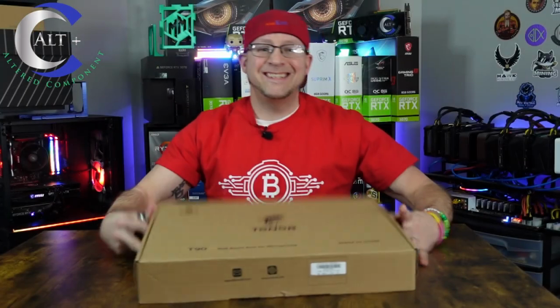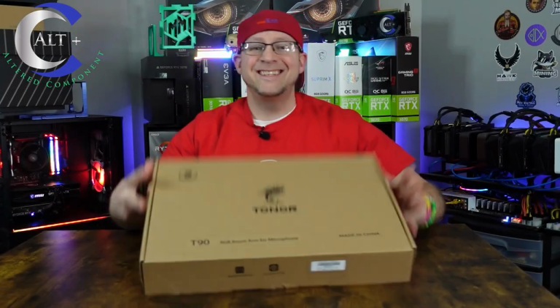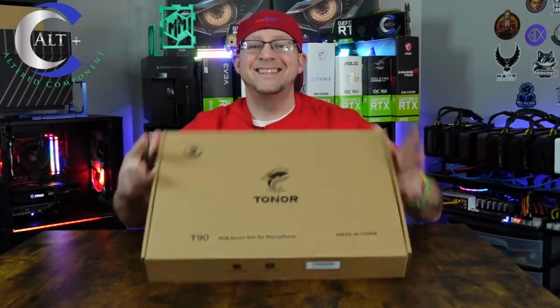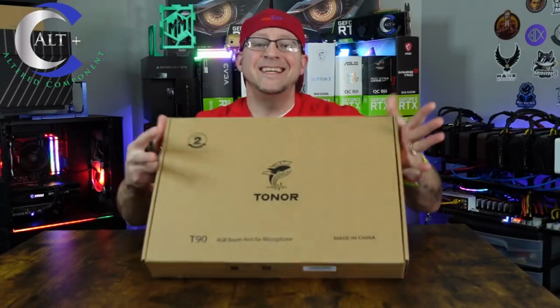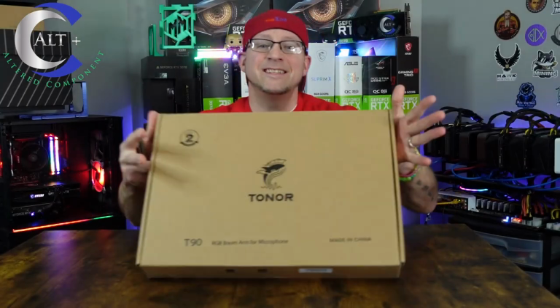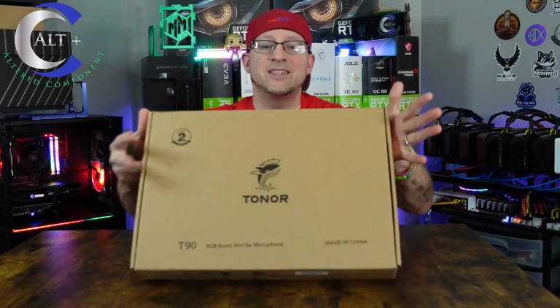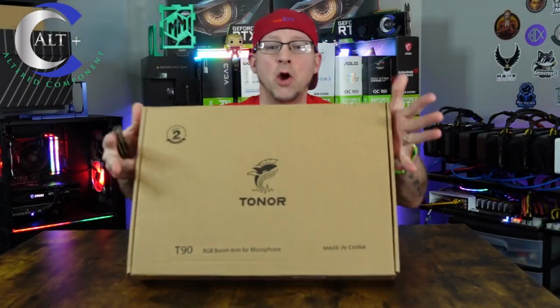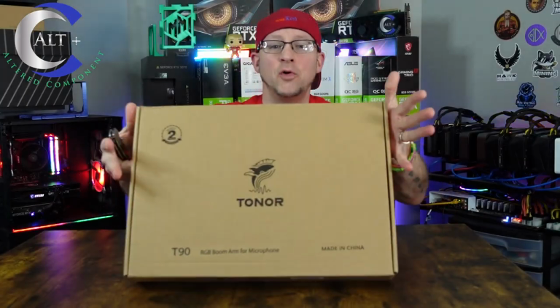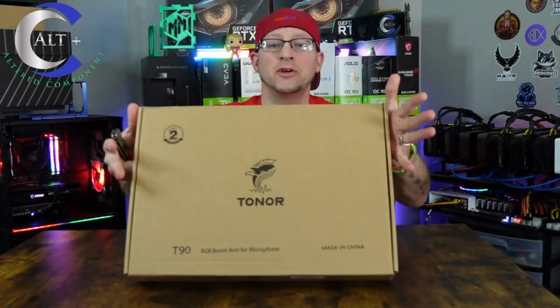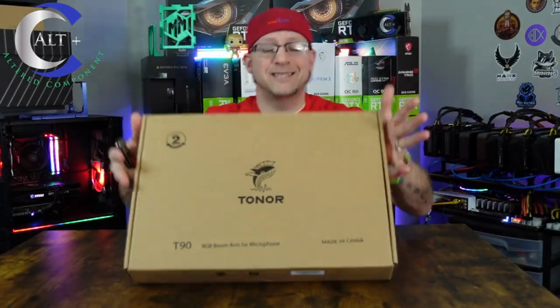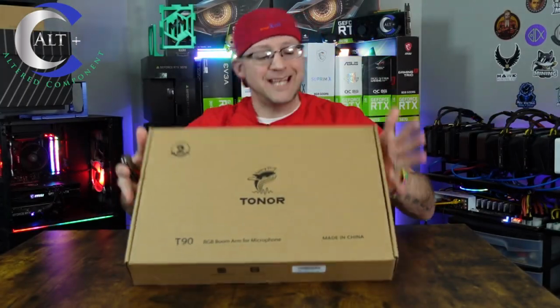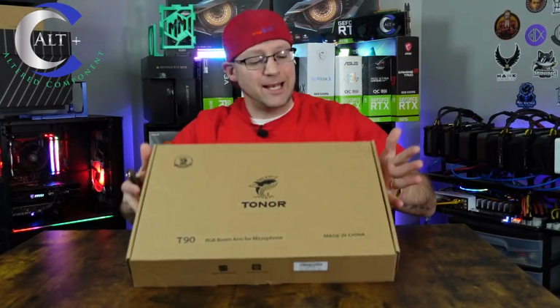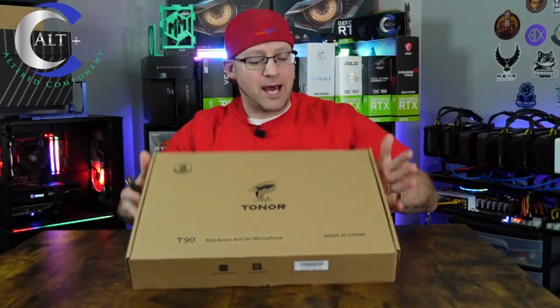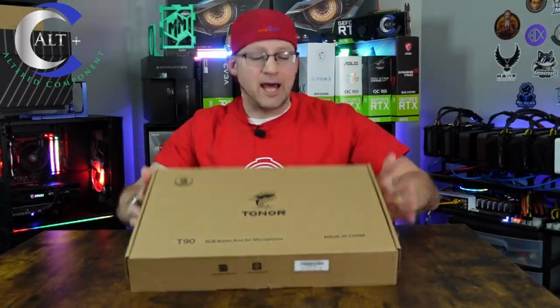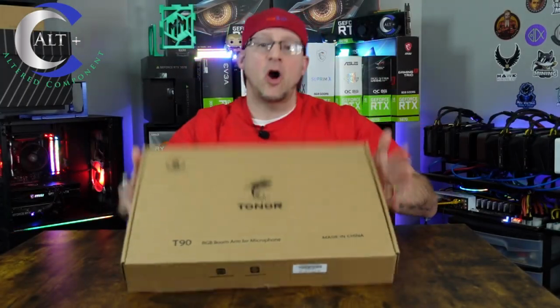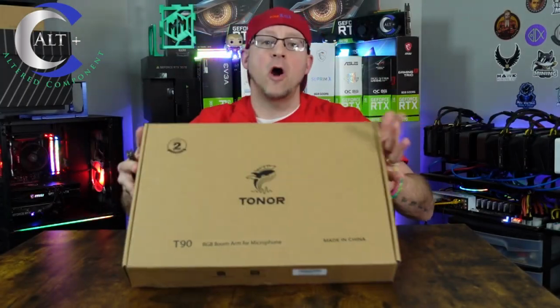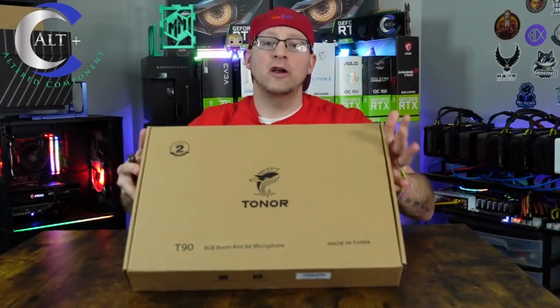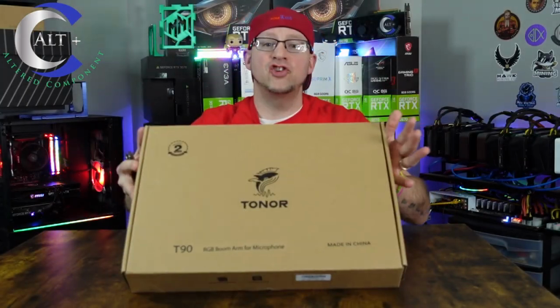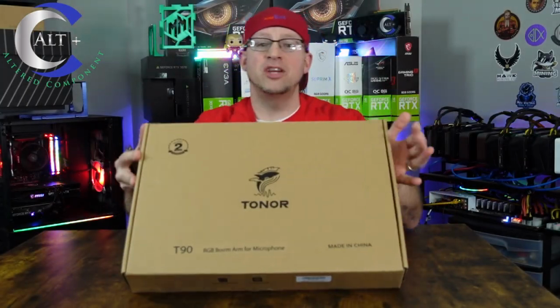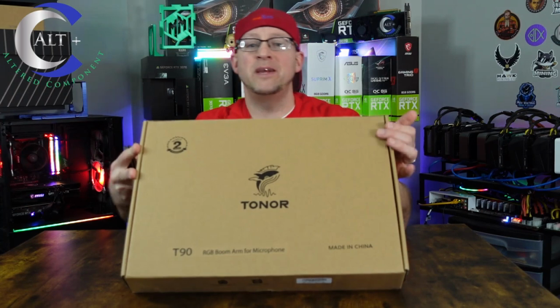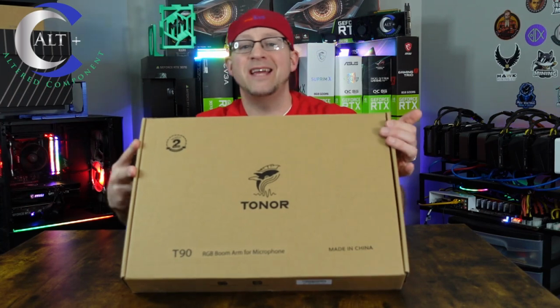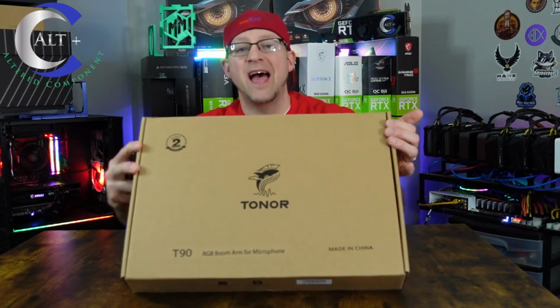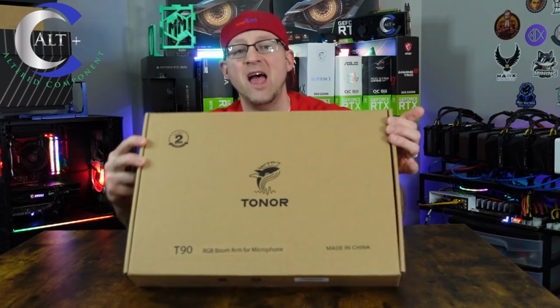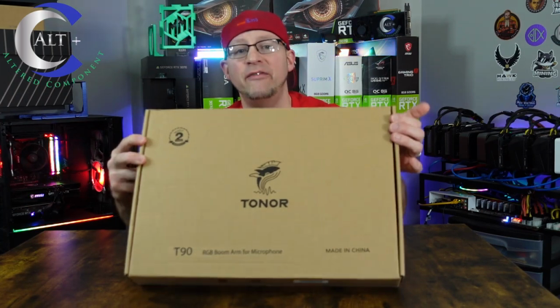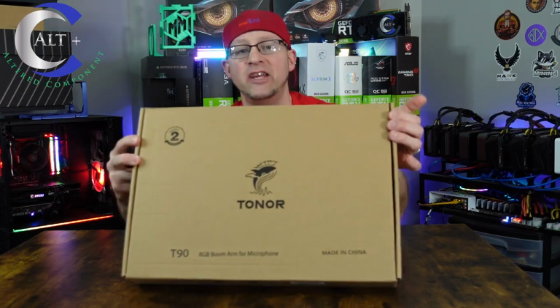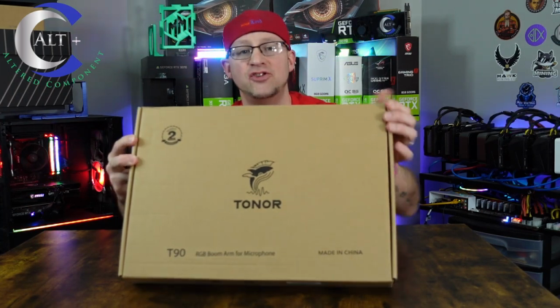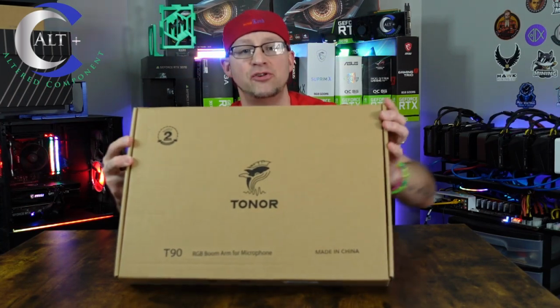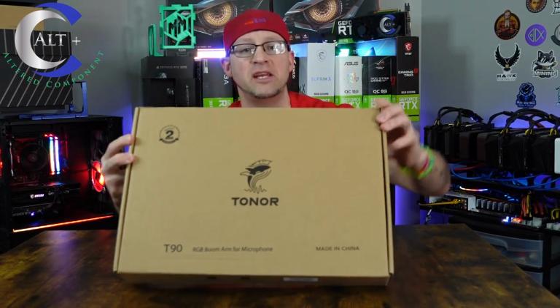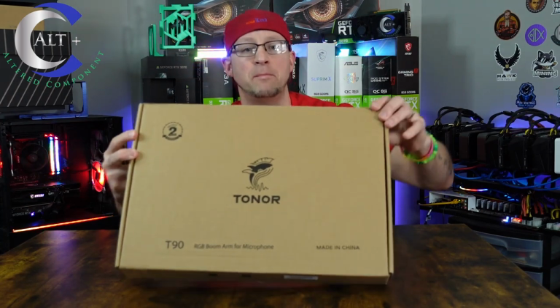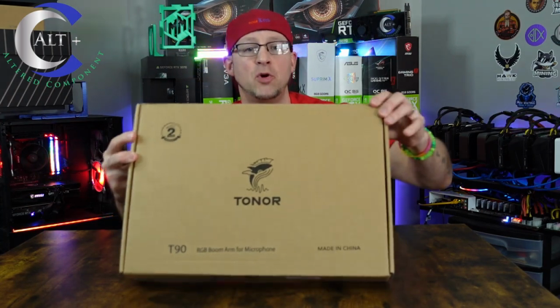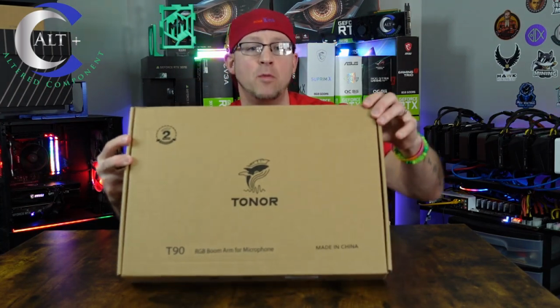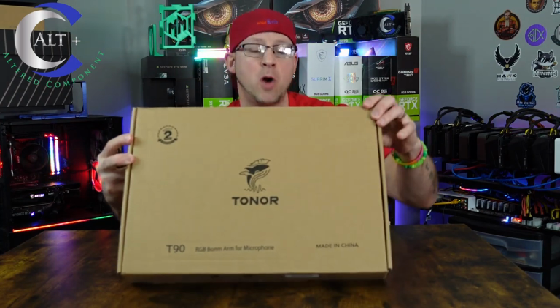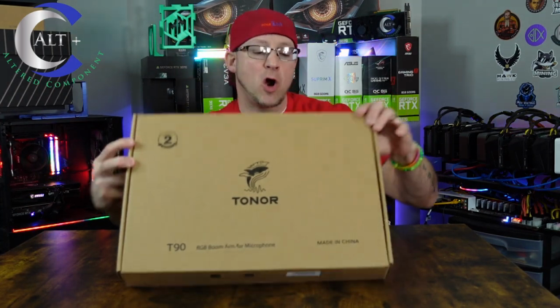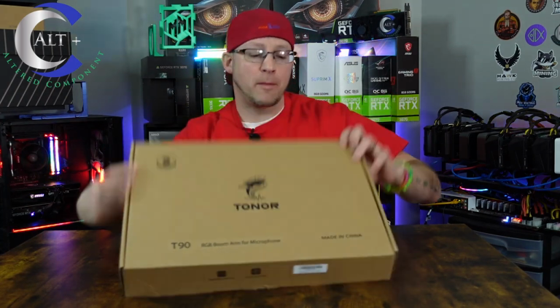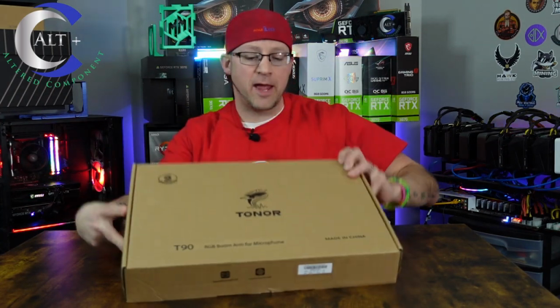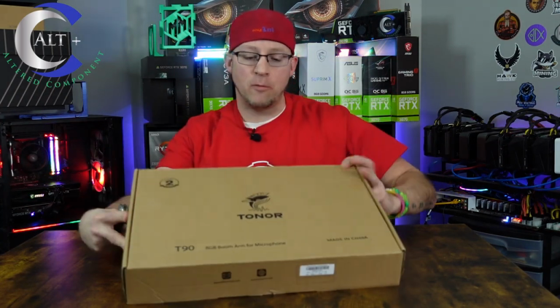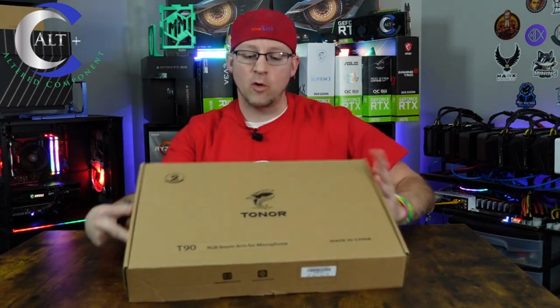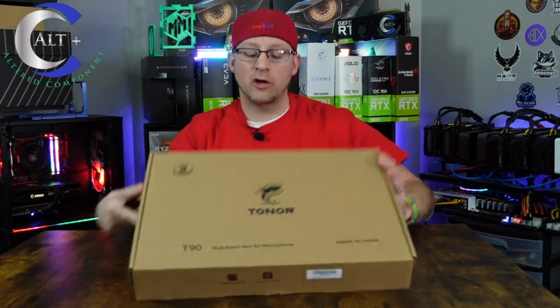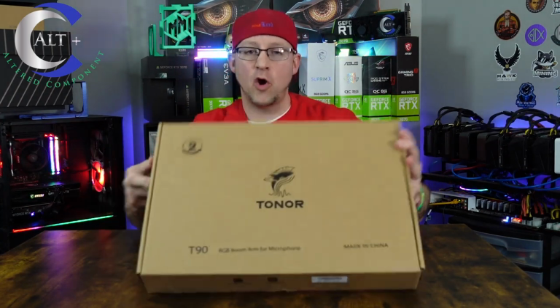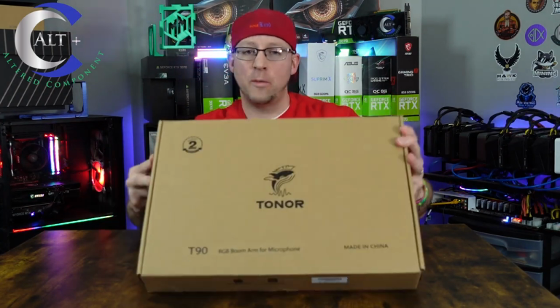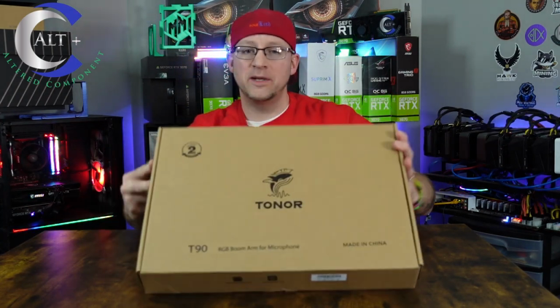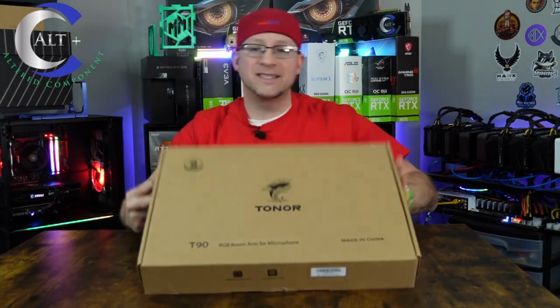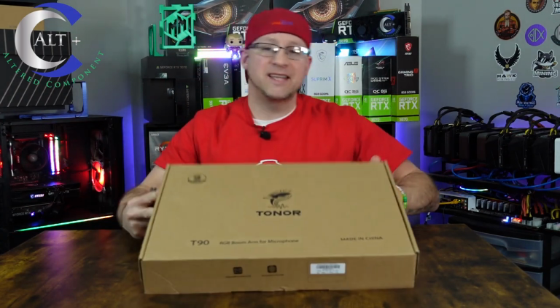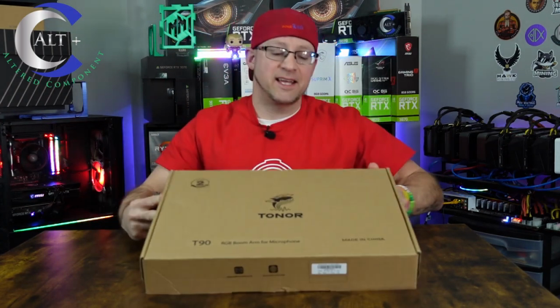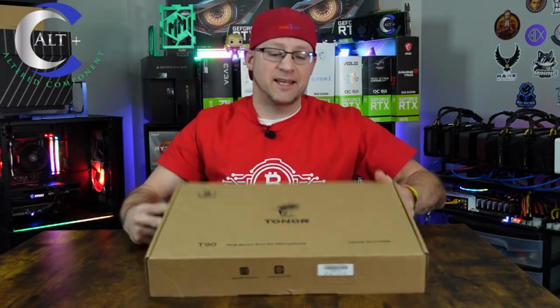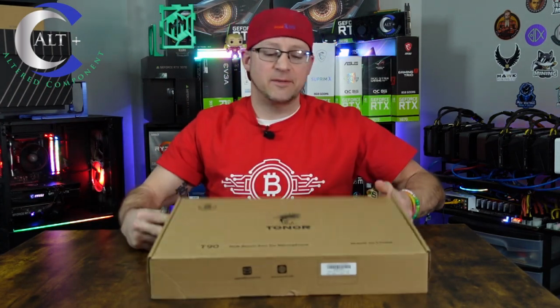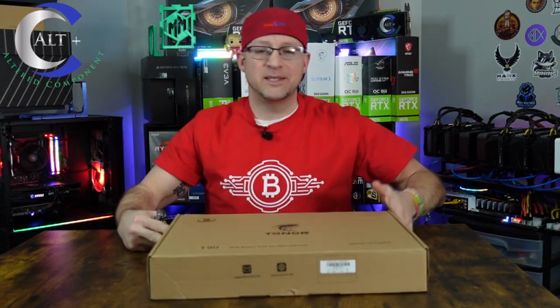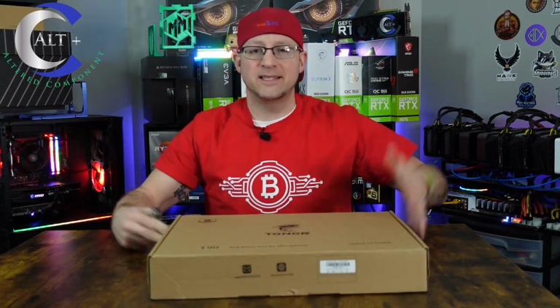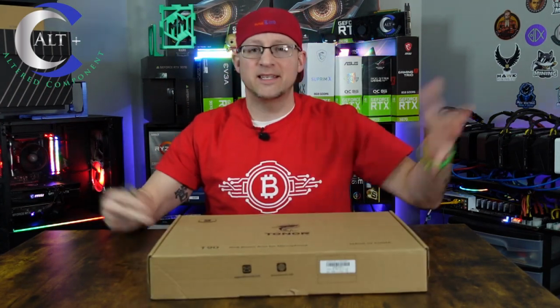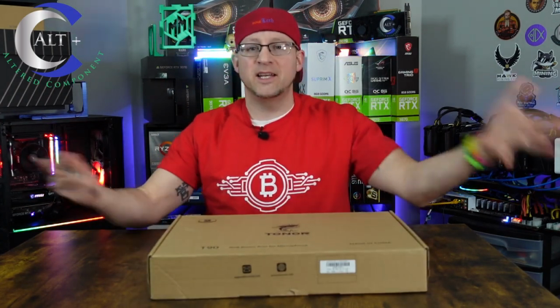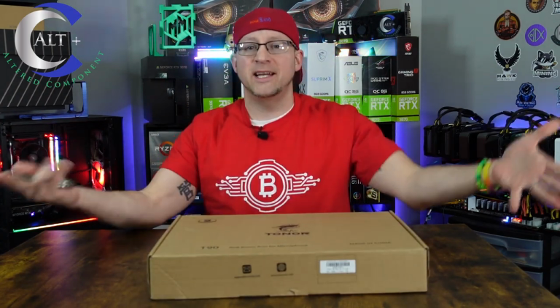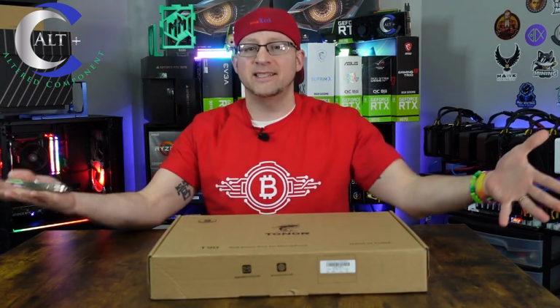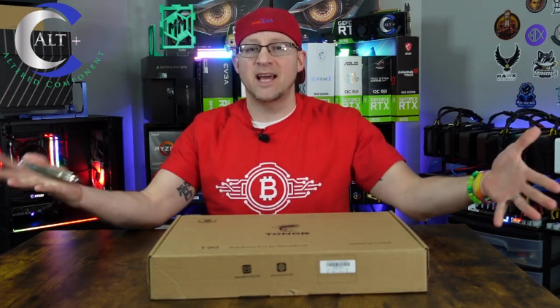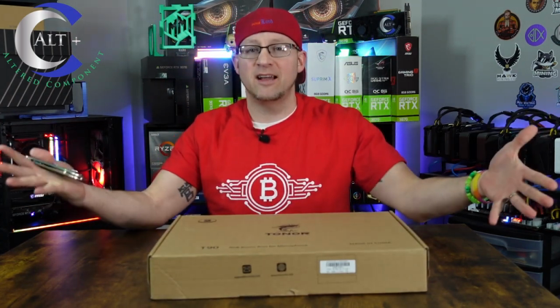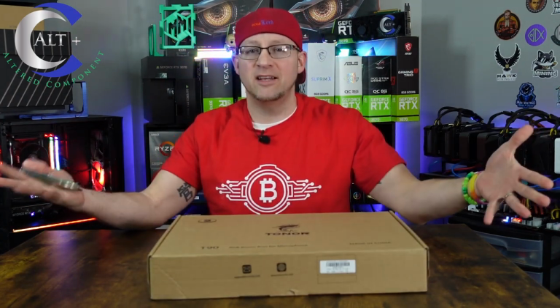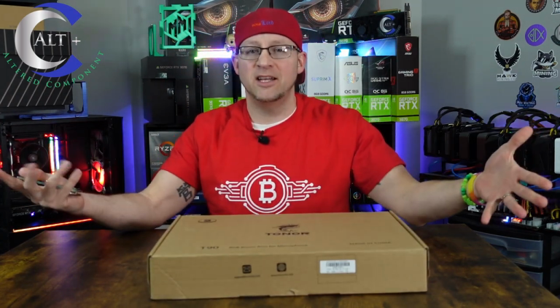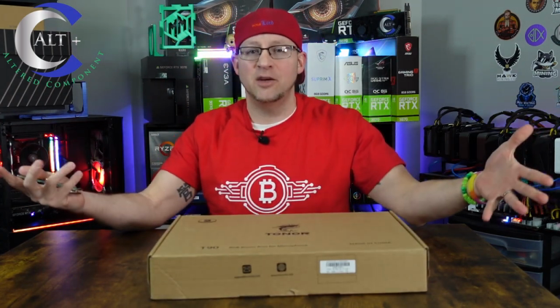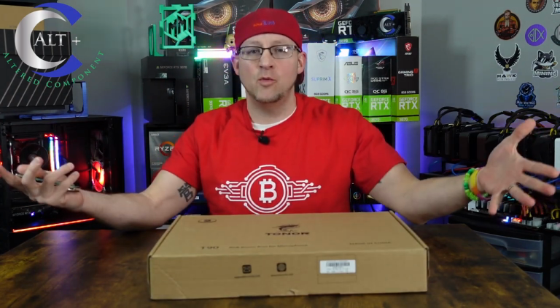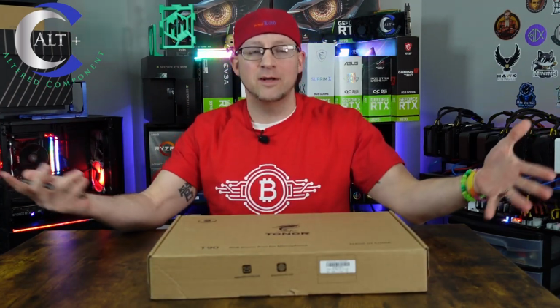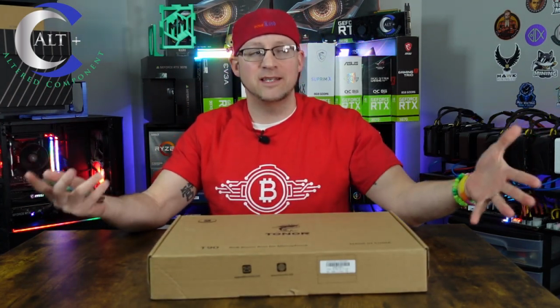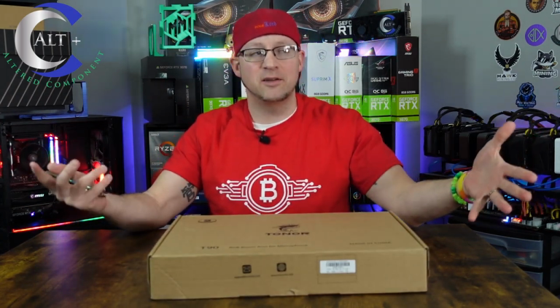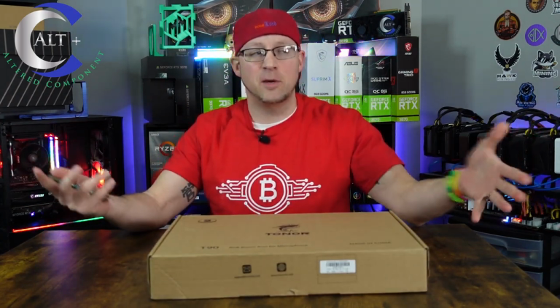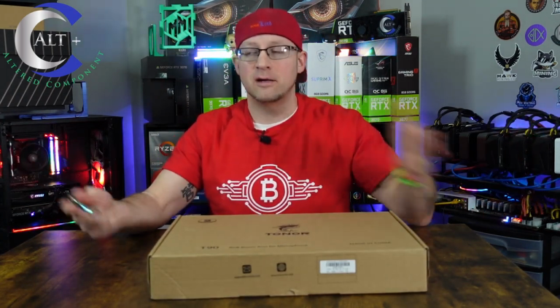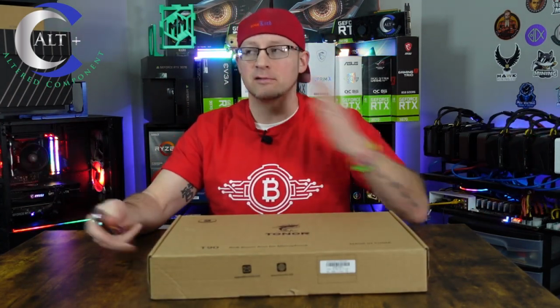This is the Toner T9 RGB Heavy Duty Boom Arm and we're going to open this thing up and see exactly what's in the box.